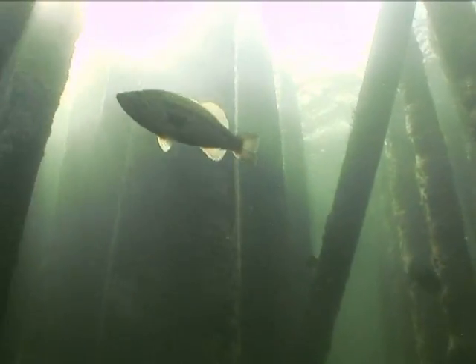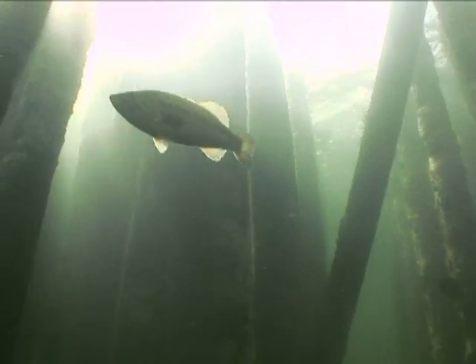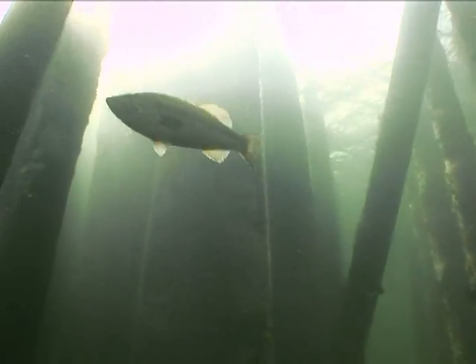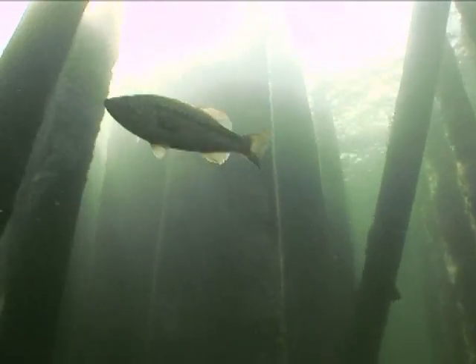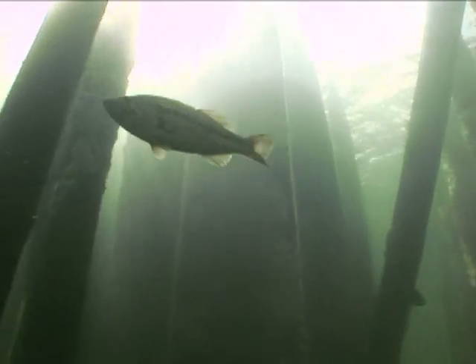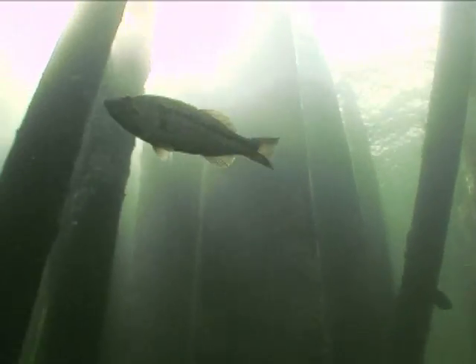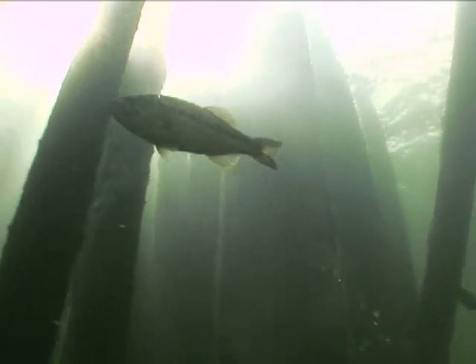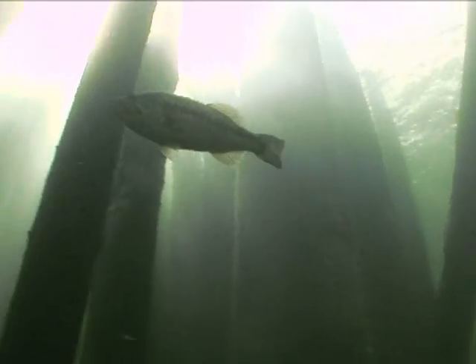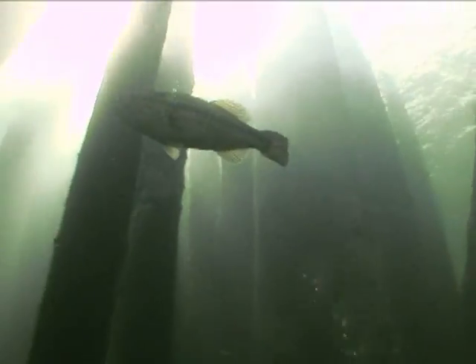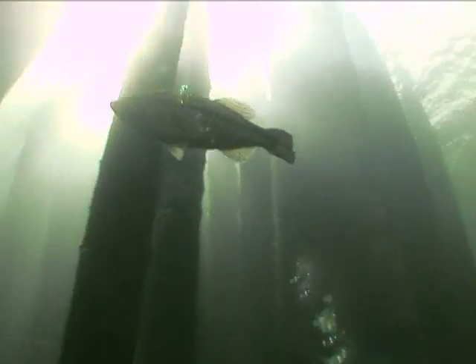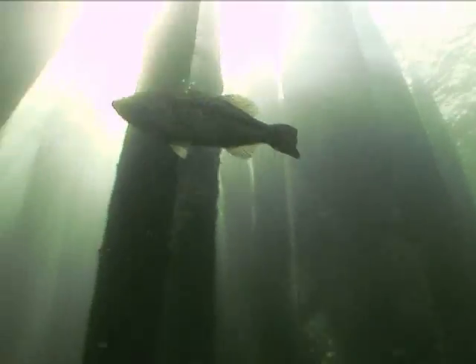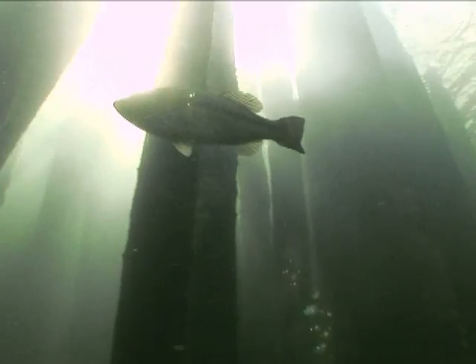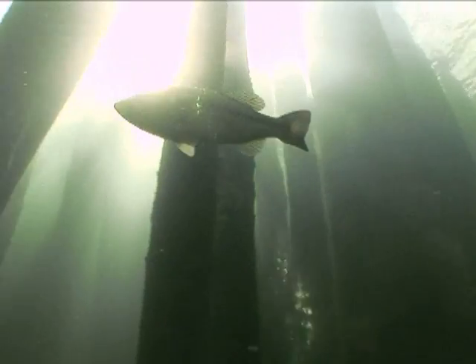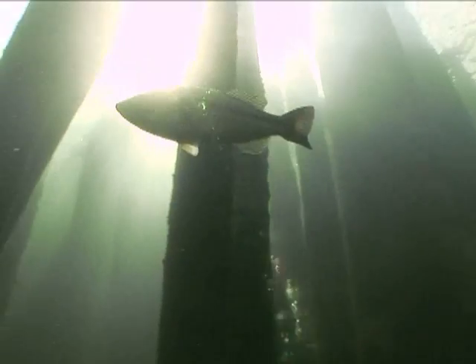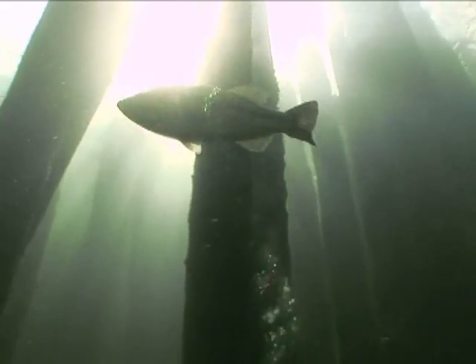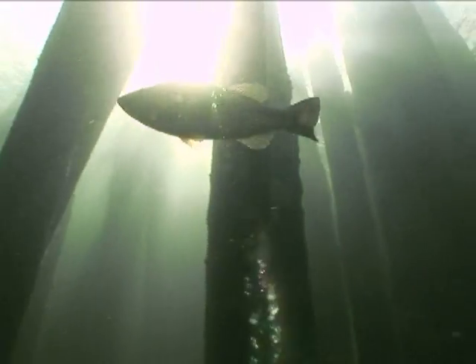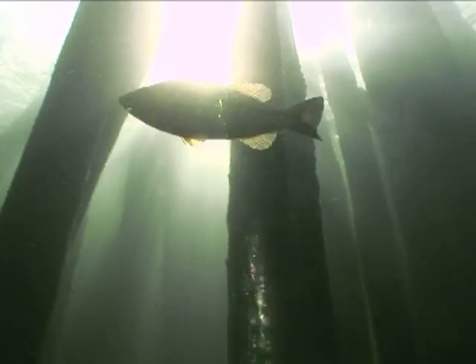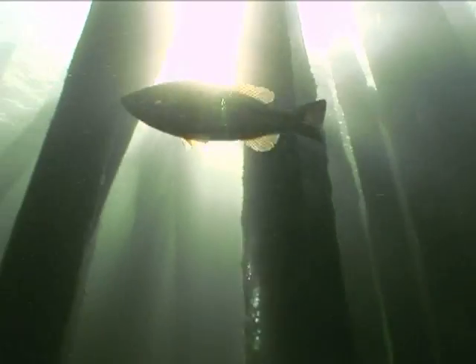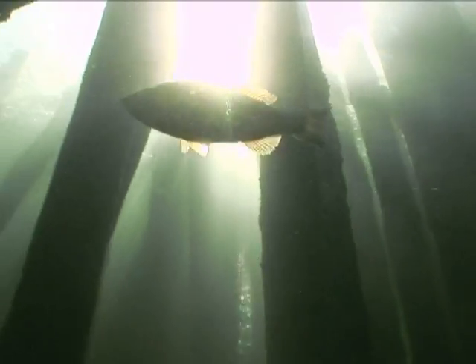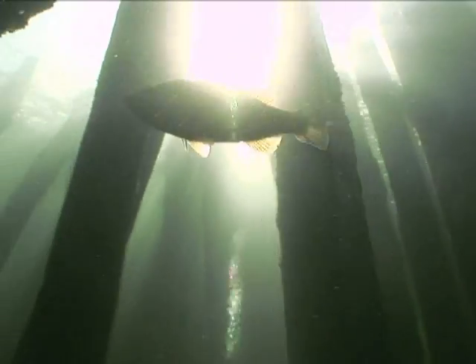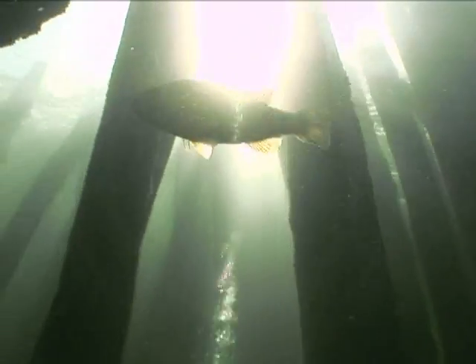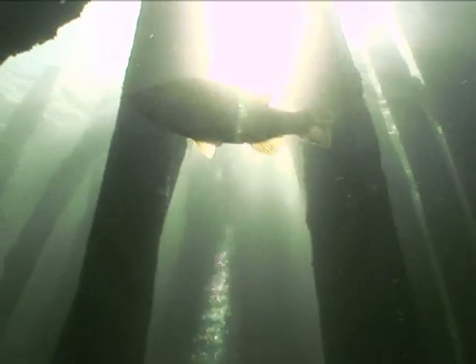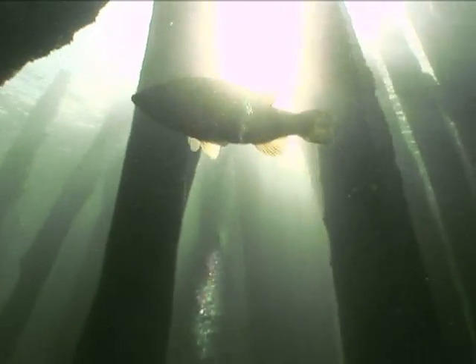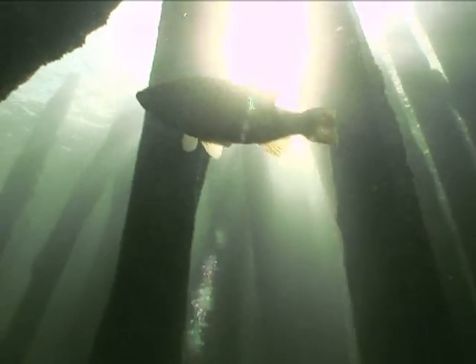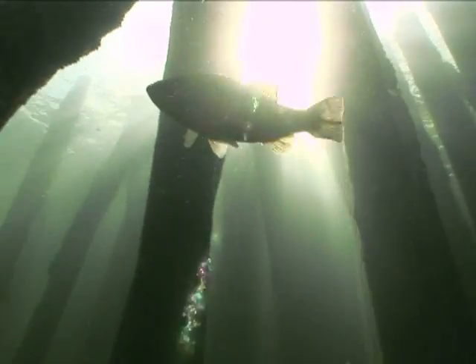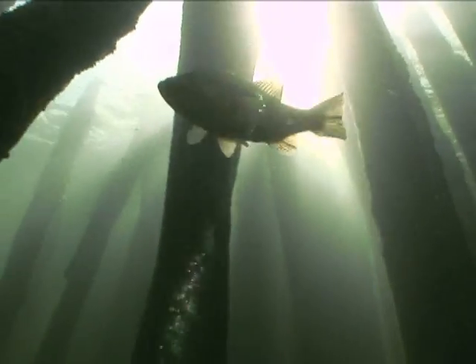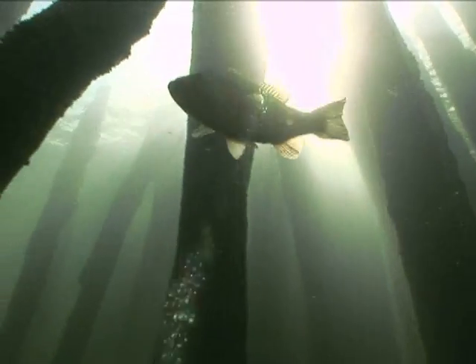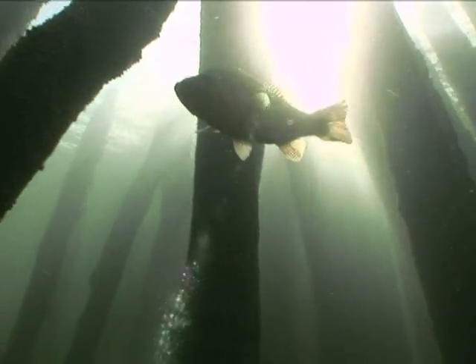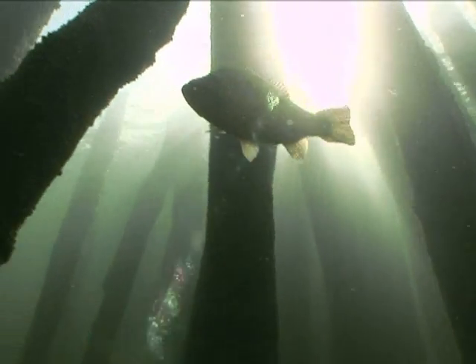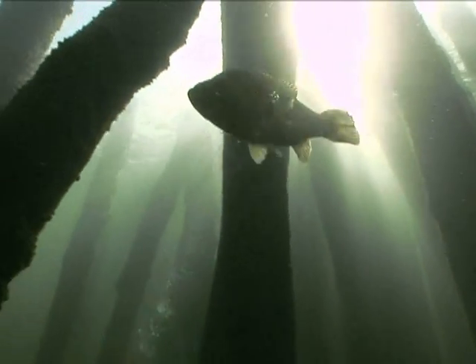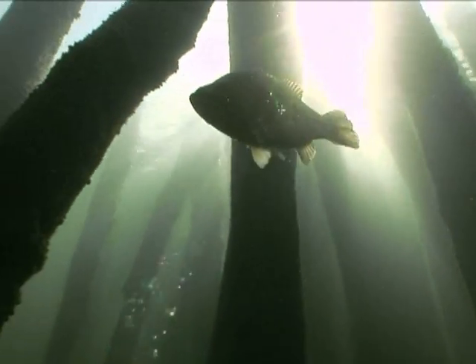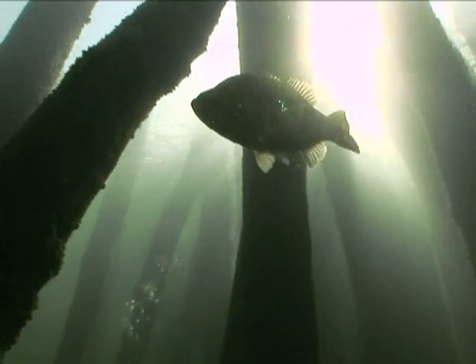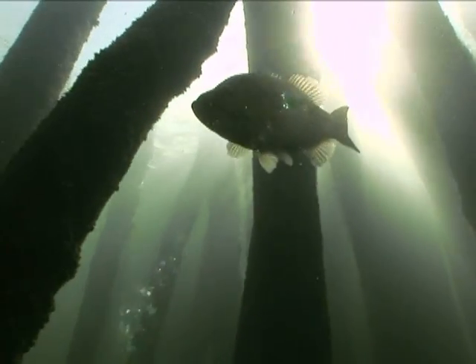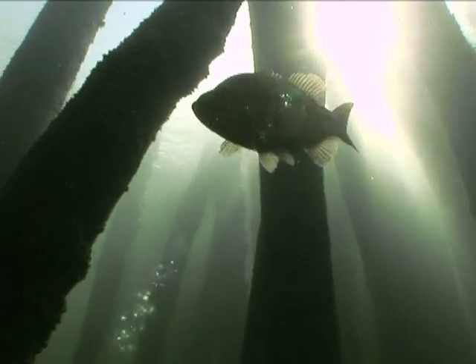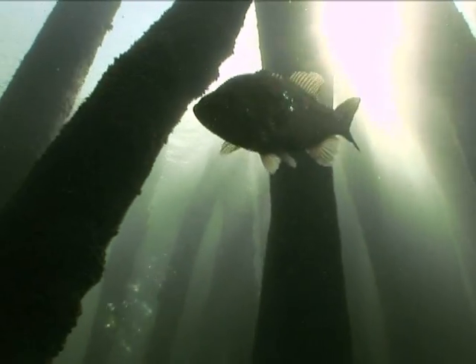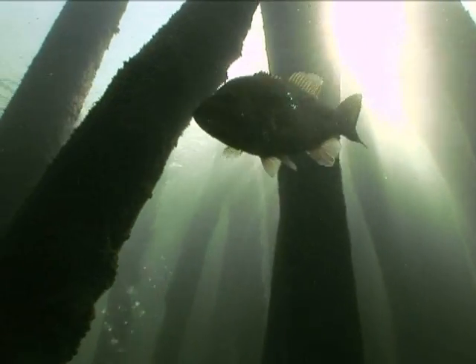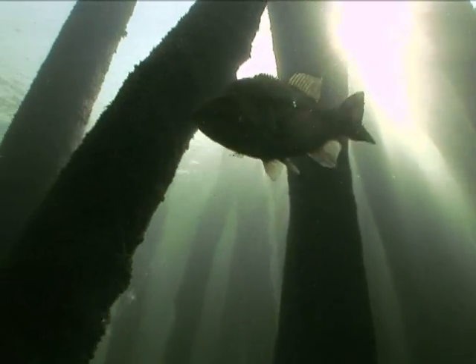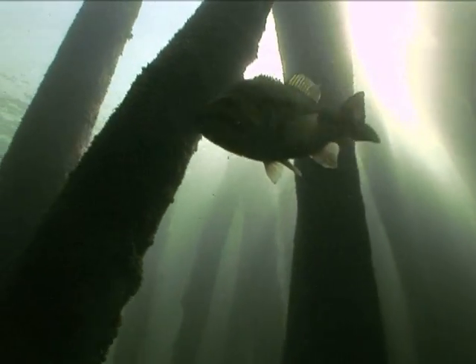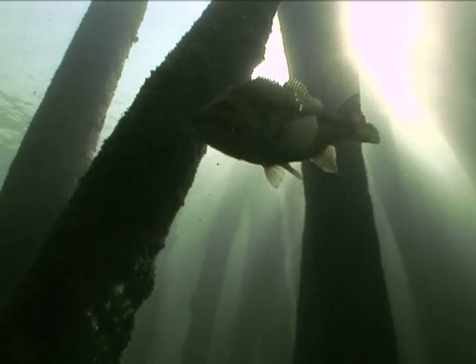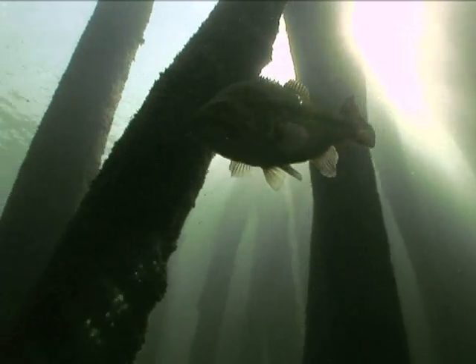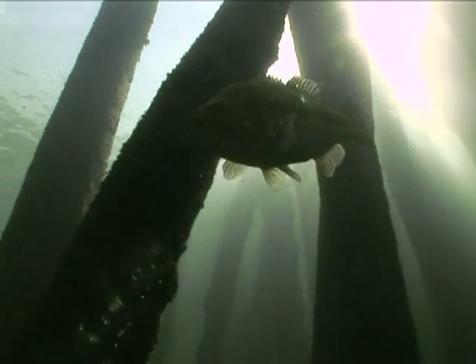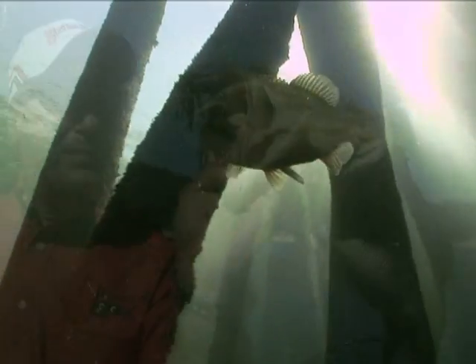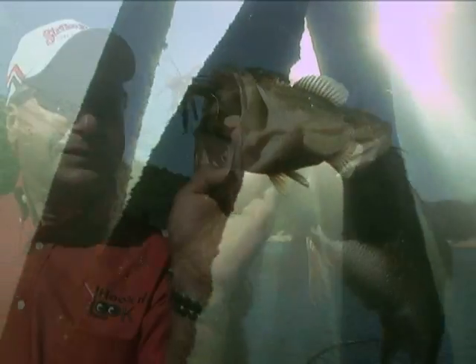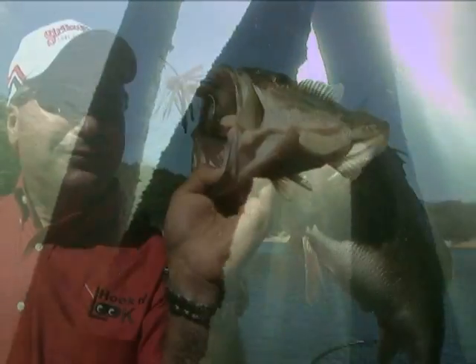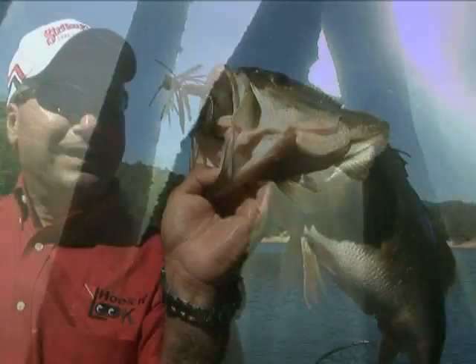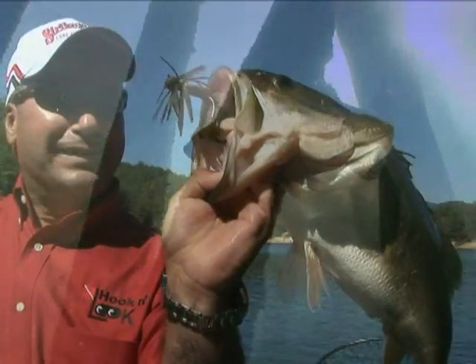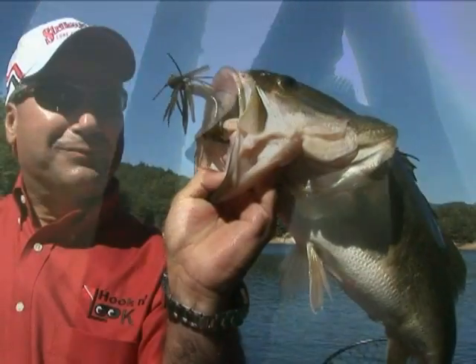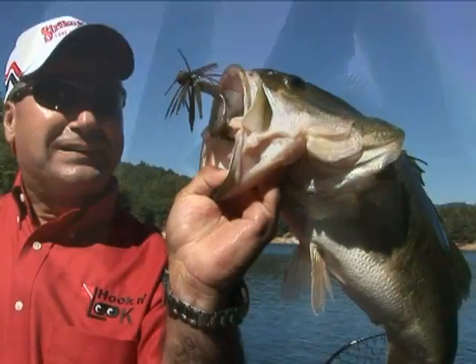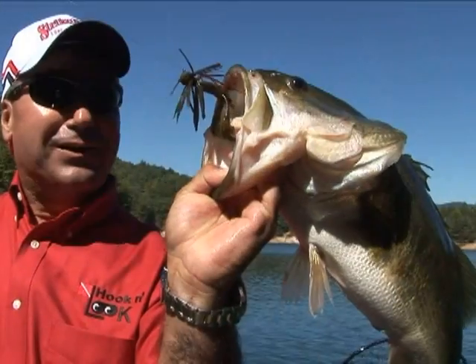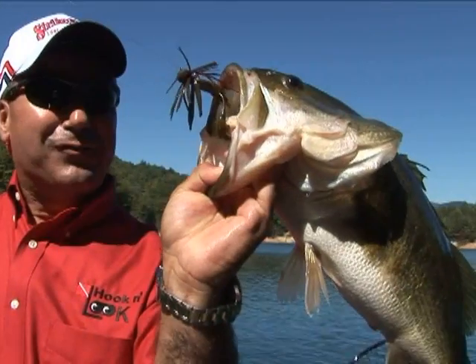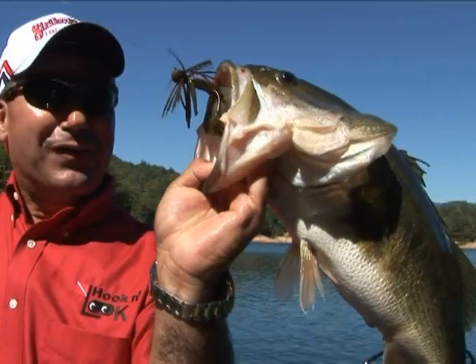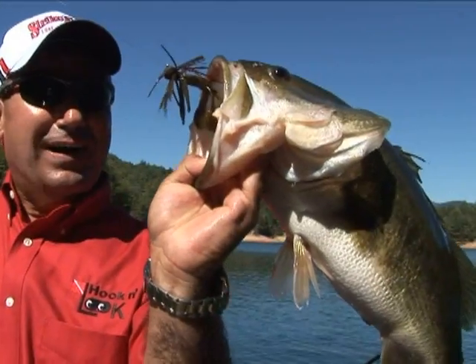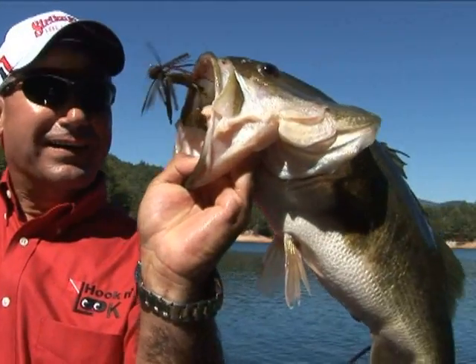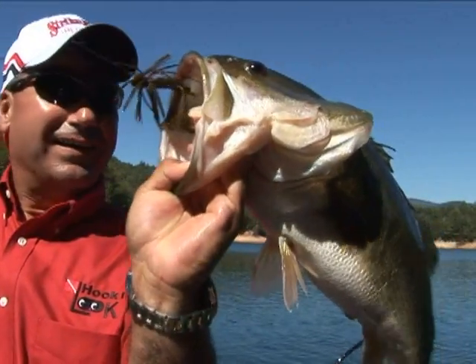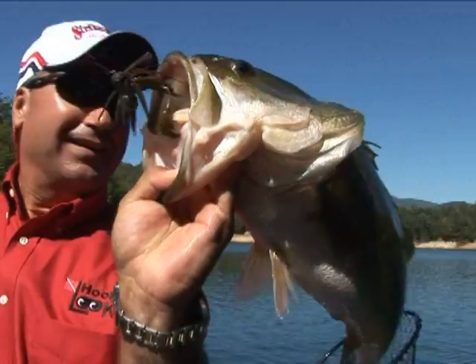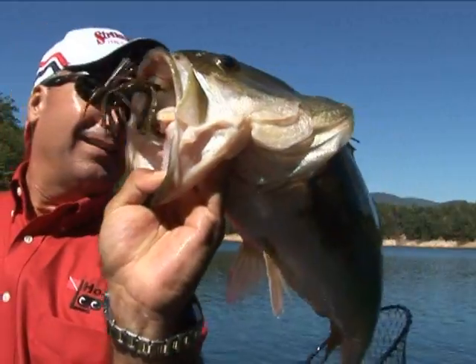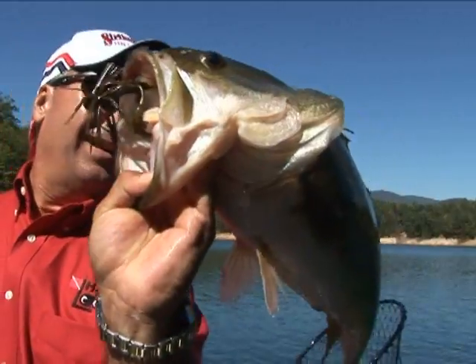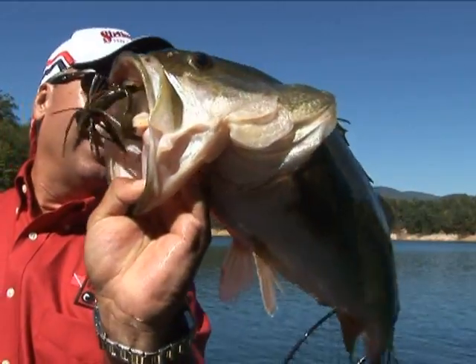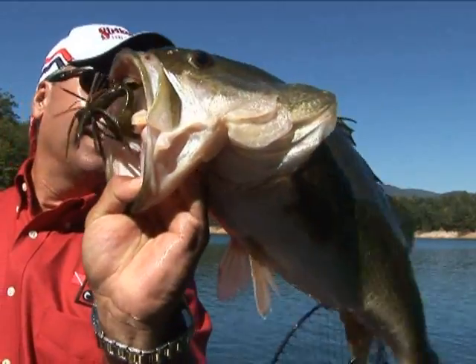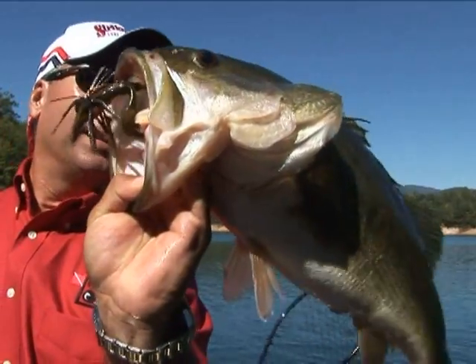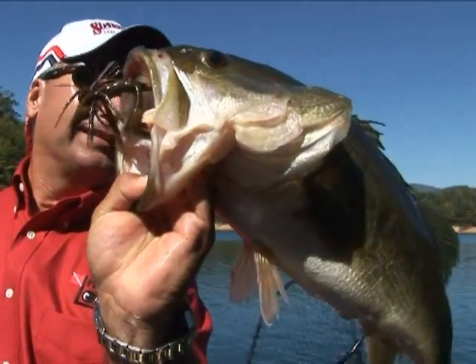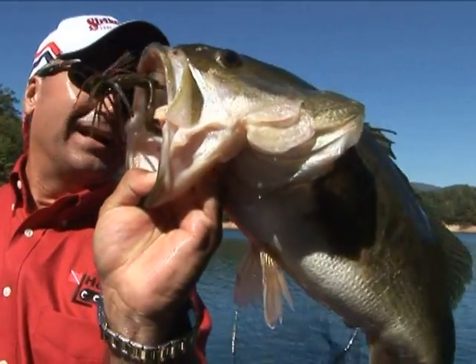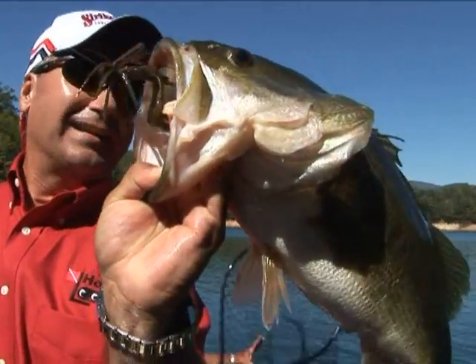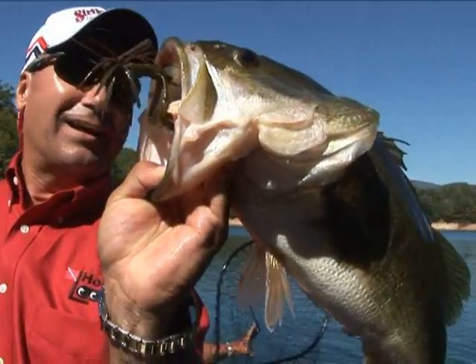With Max Mode and Clear Mode, you get to customize your sonar for the fishing conditions, so you can get on the fish and land the big one.